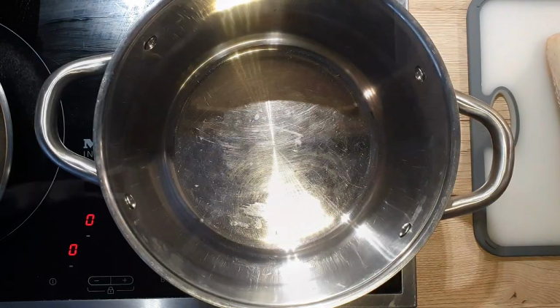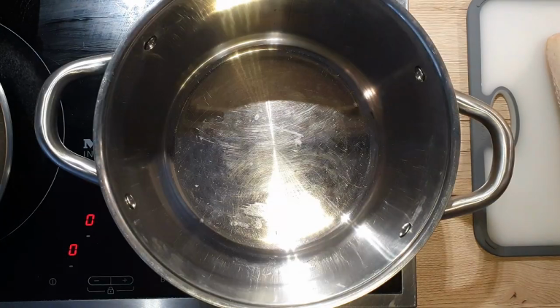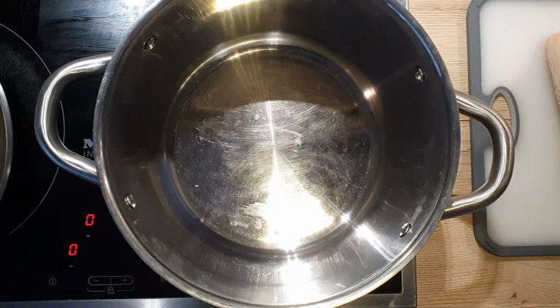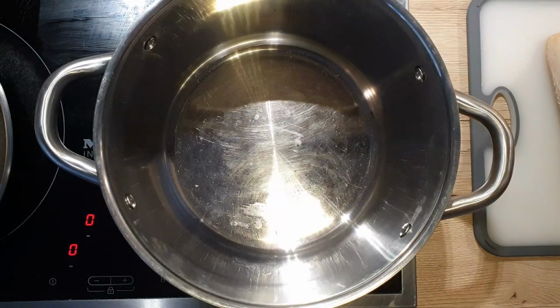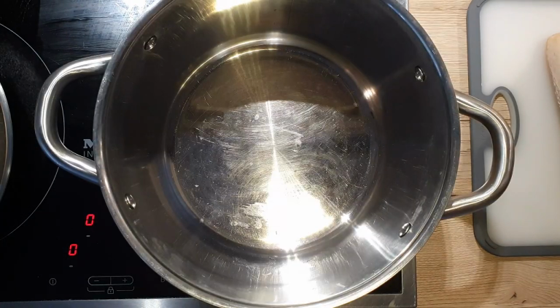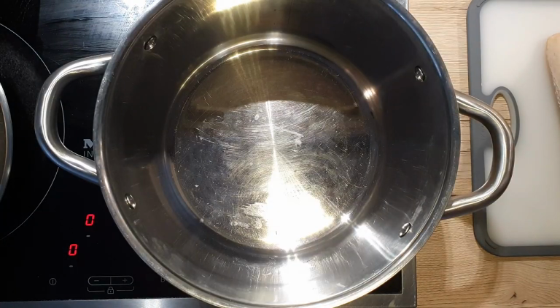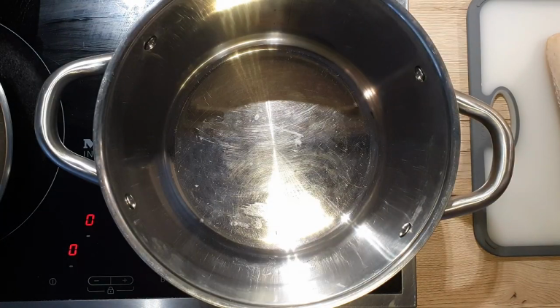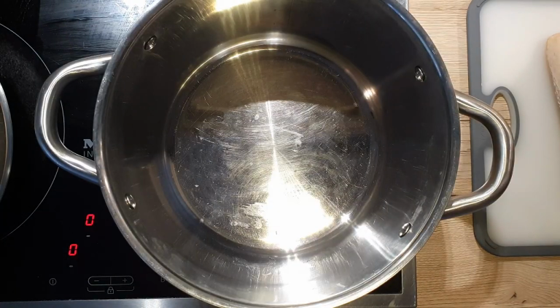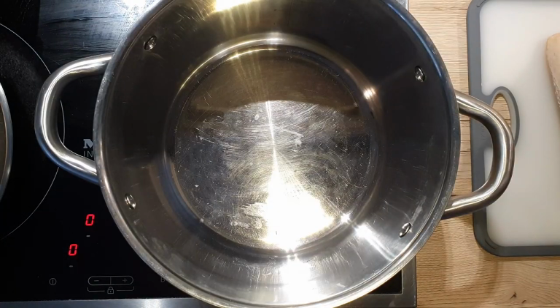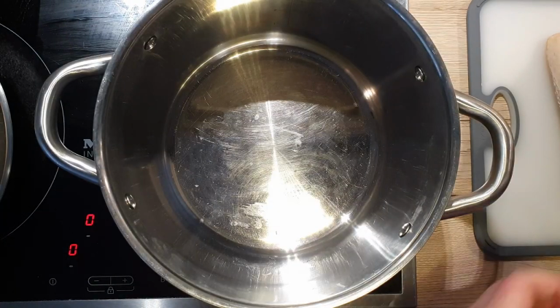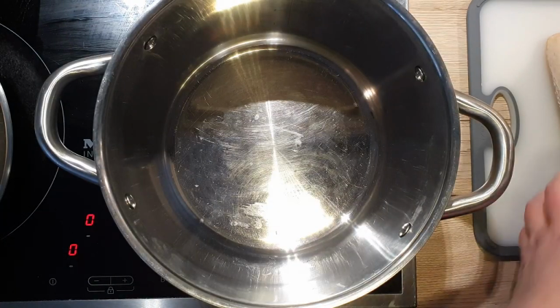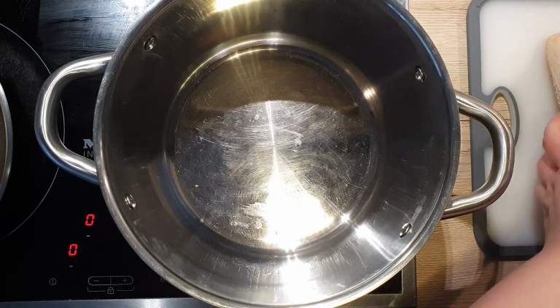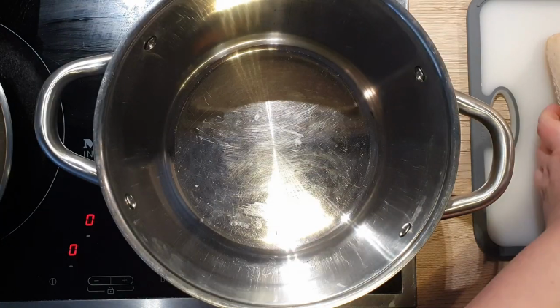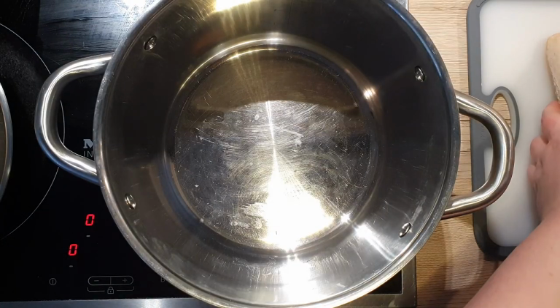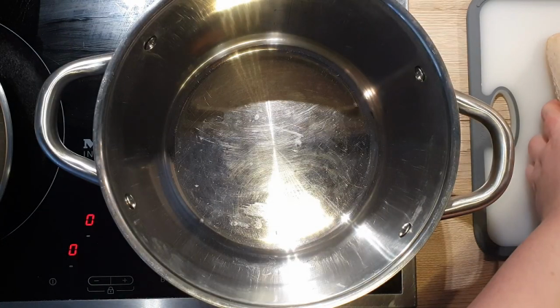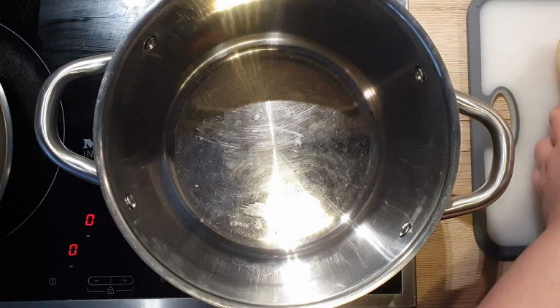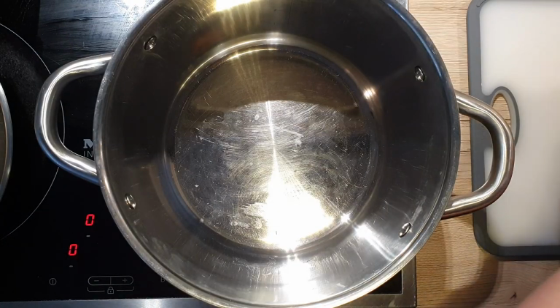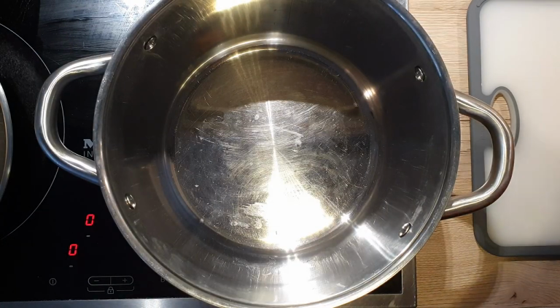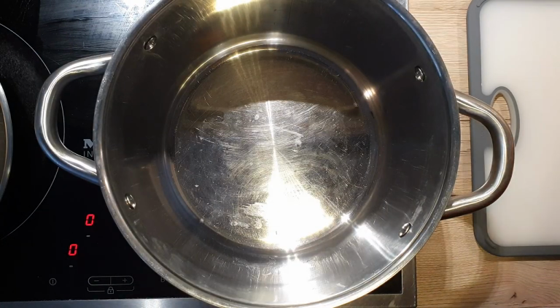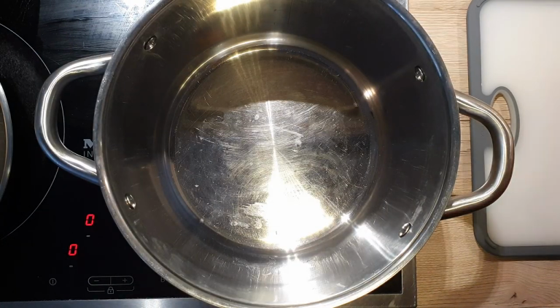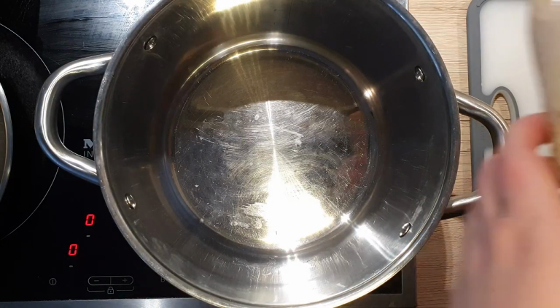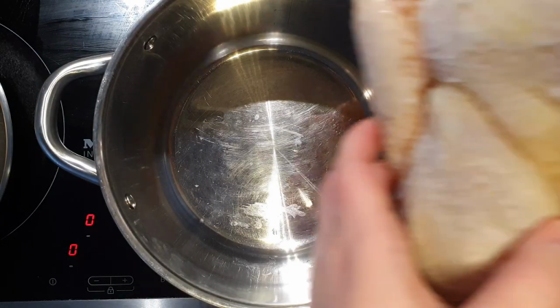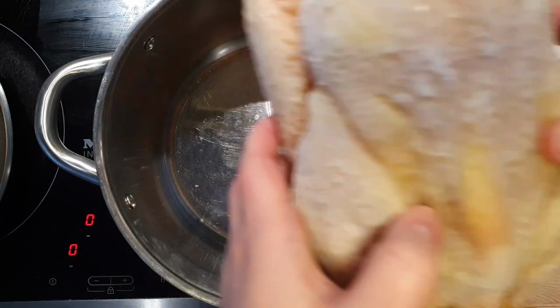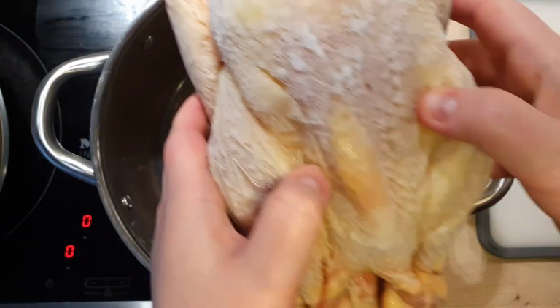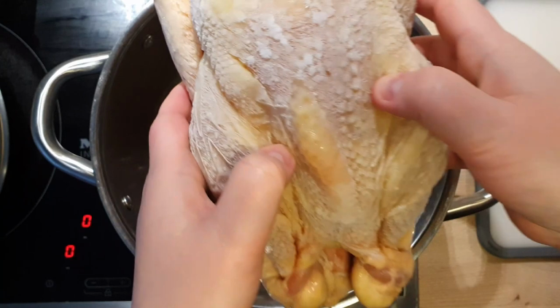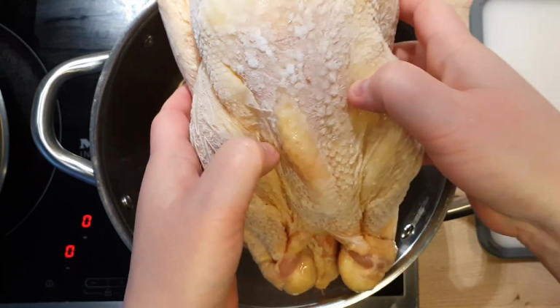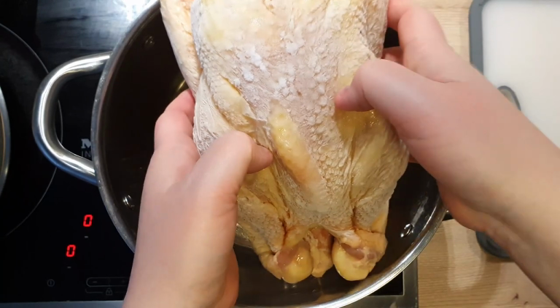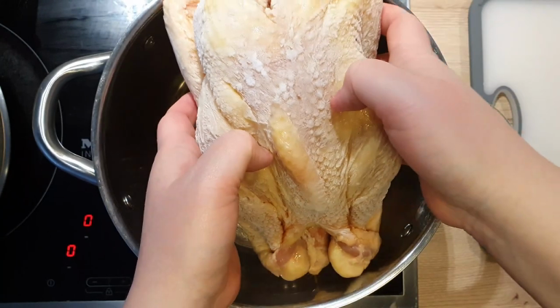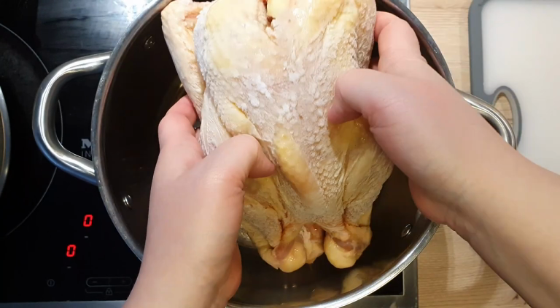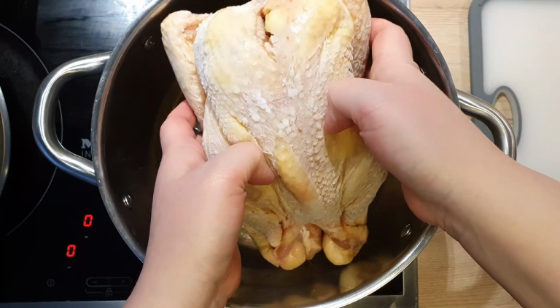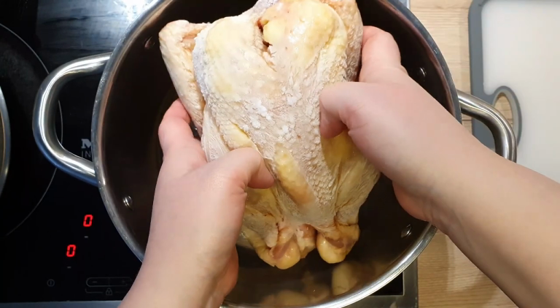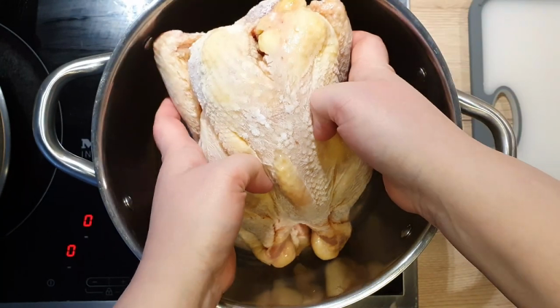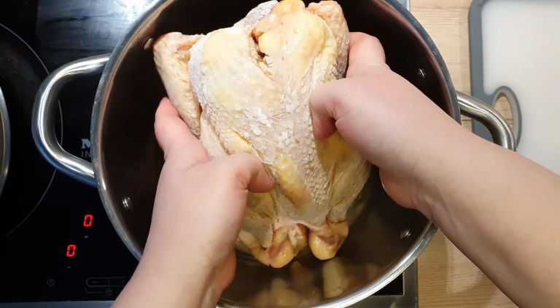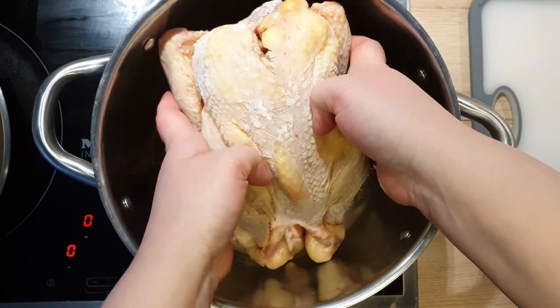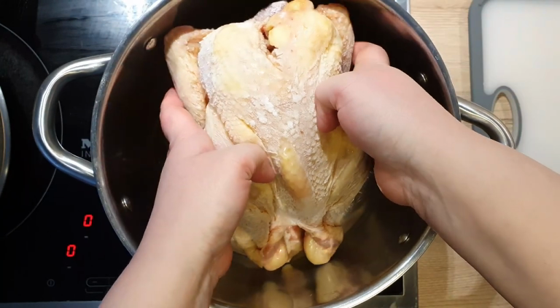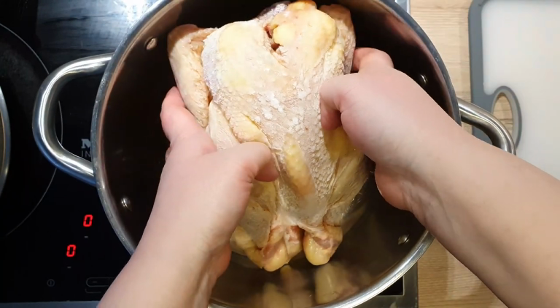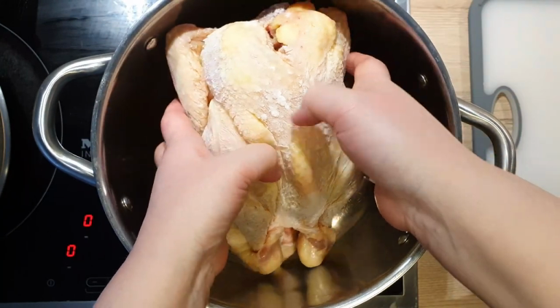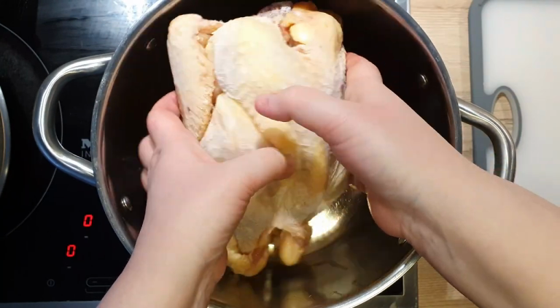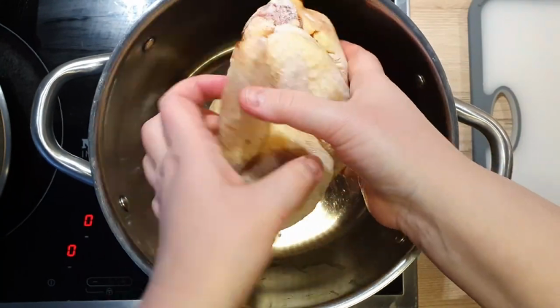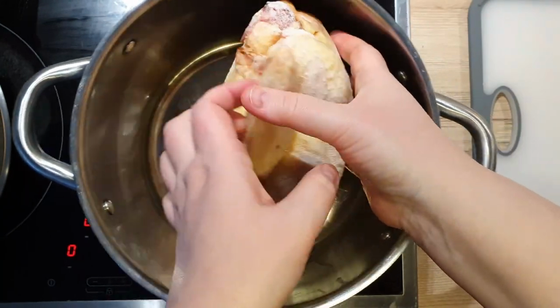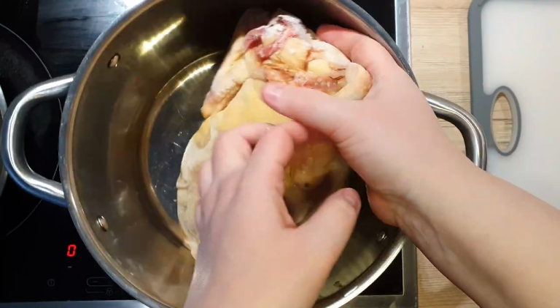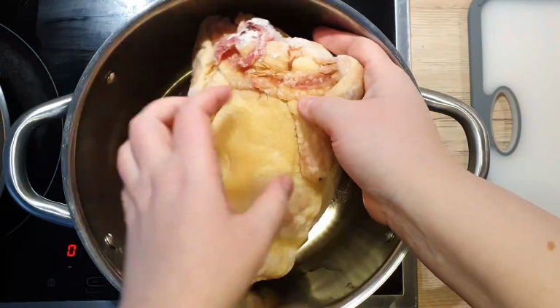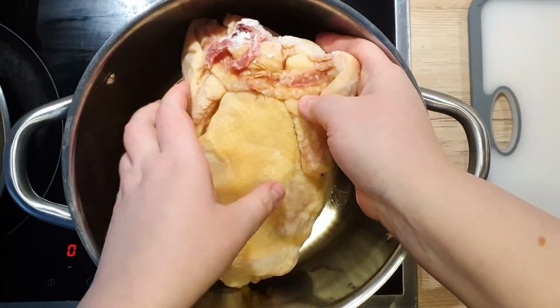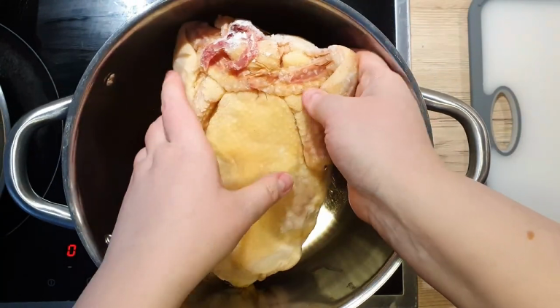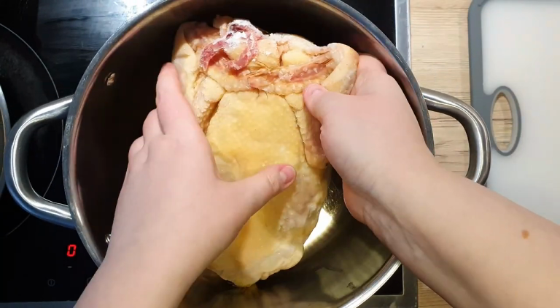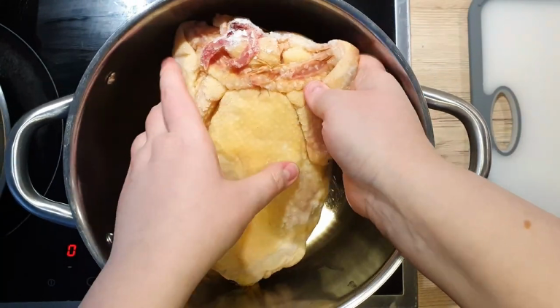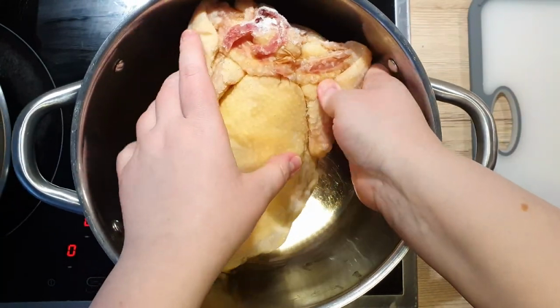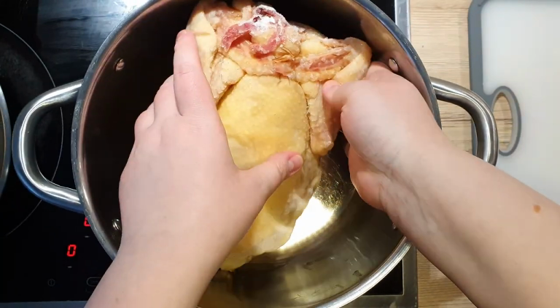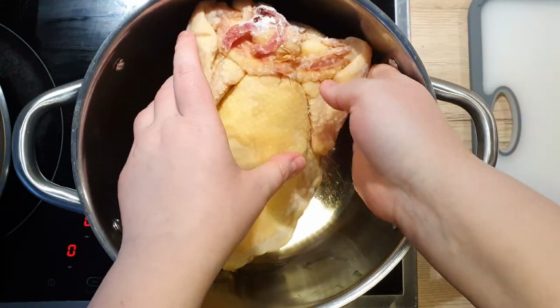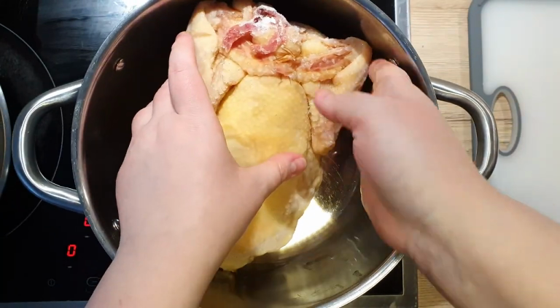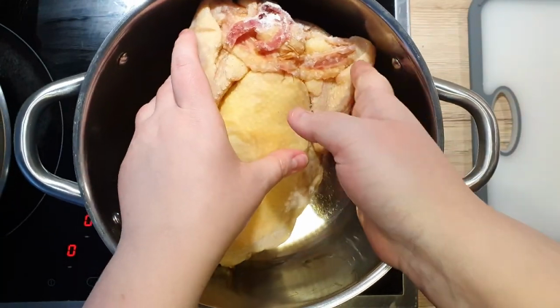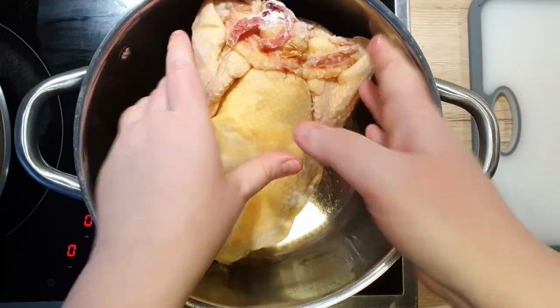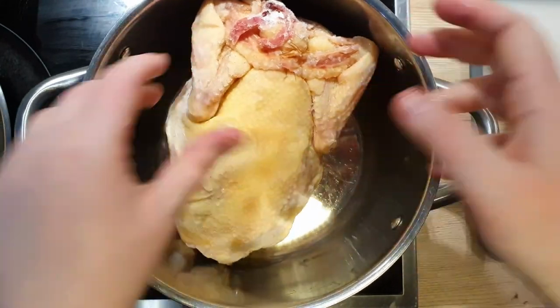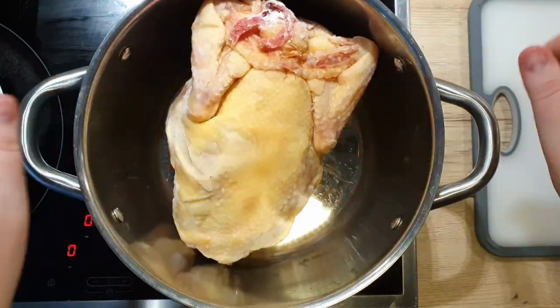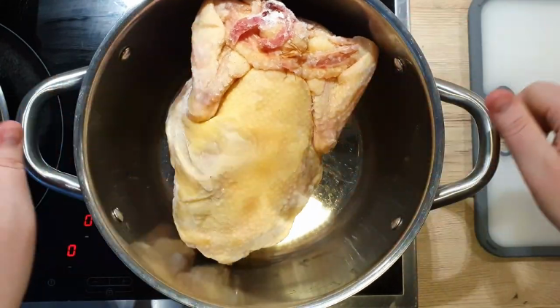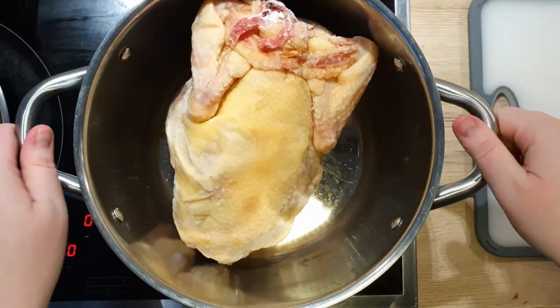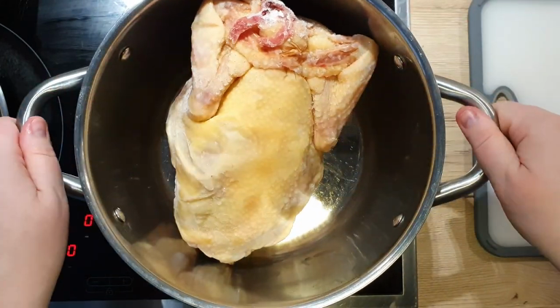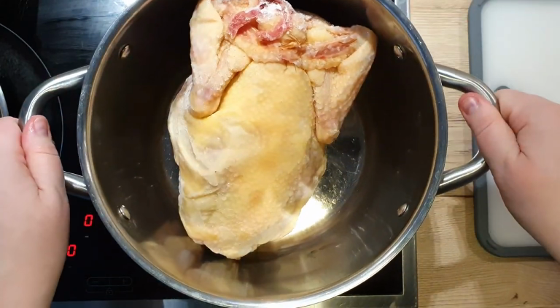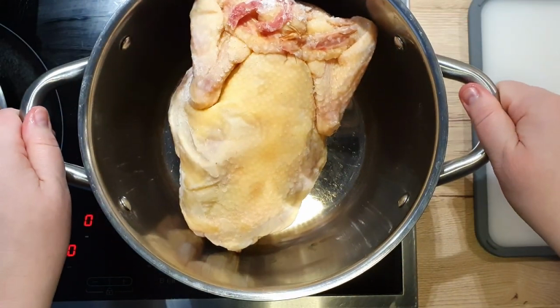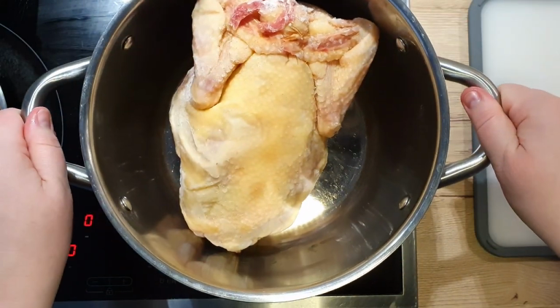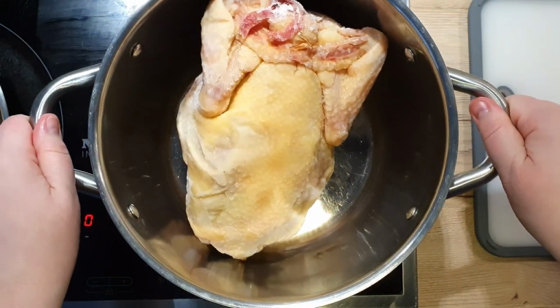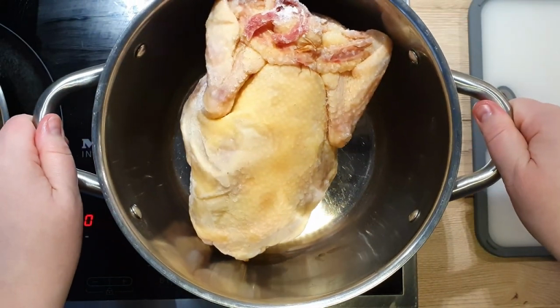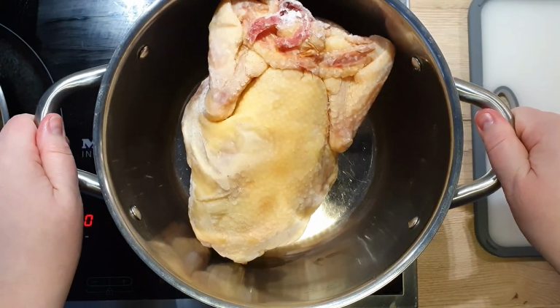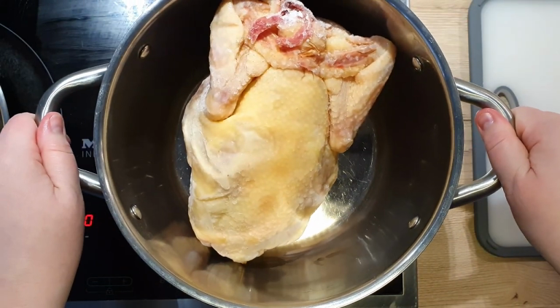Next, we need to add our frozen chicken into a pot. Make sure you use a large pot for this — my pot can hold up to 5 liters of liquid.